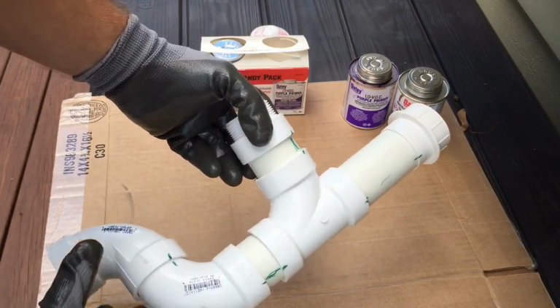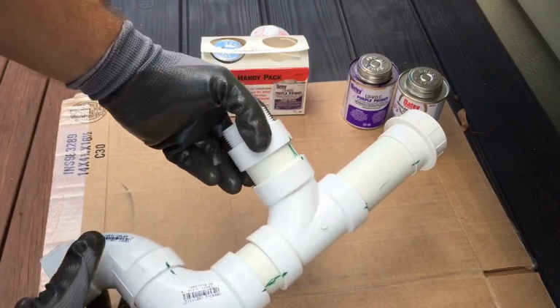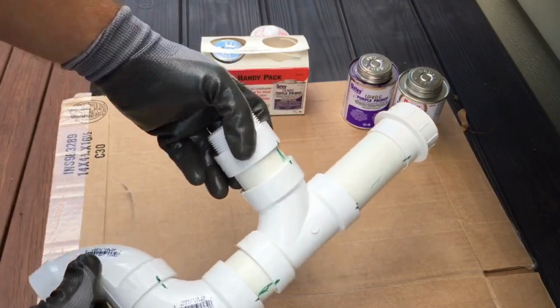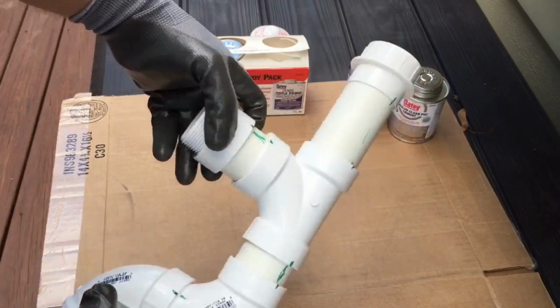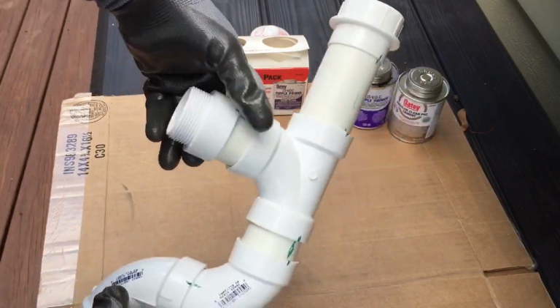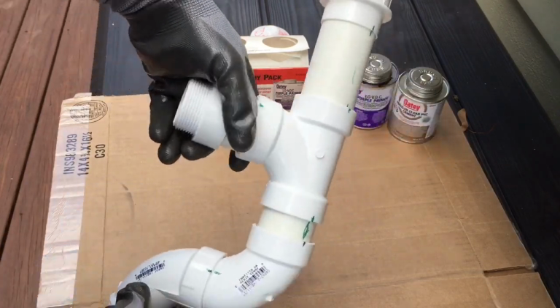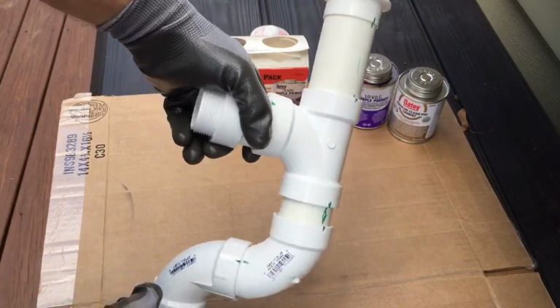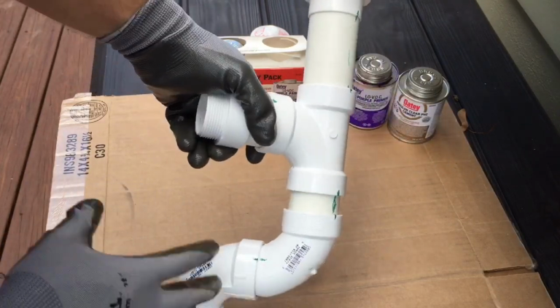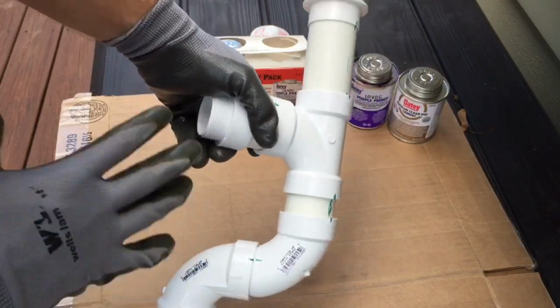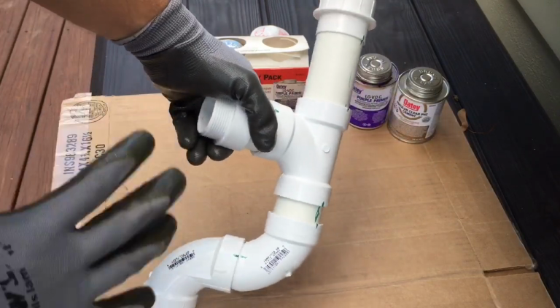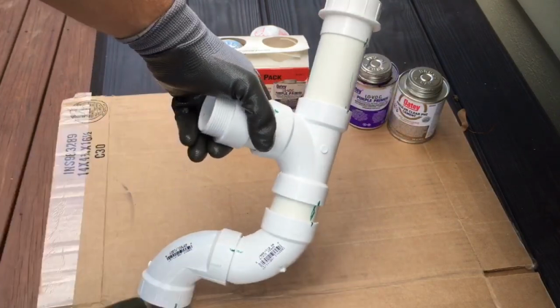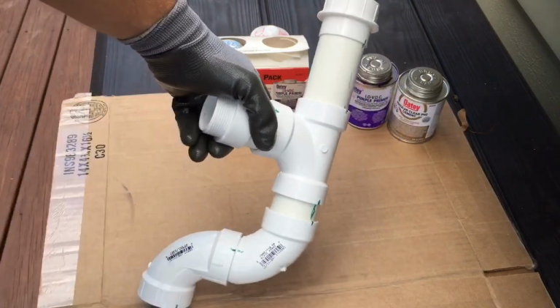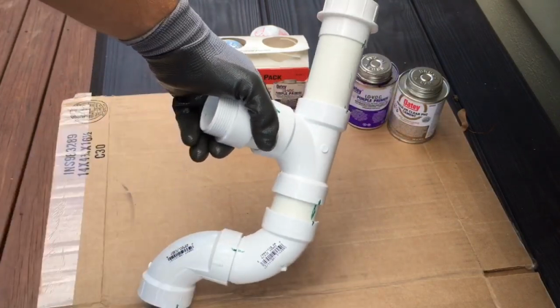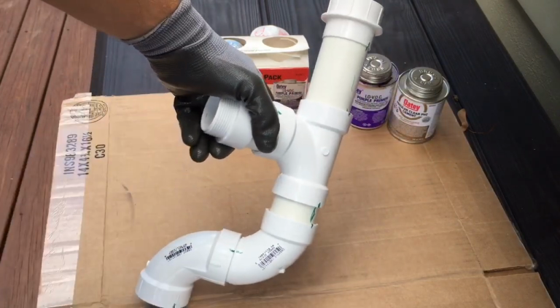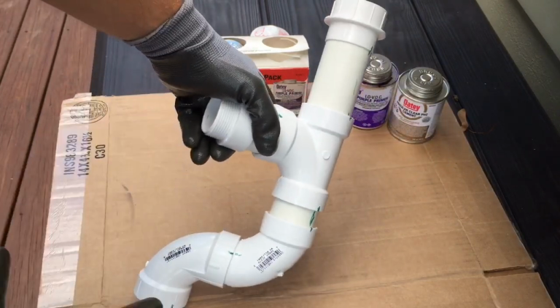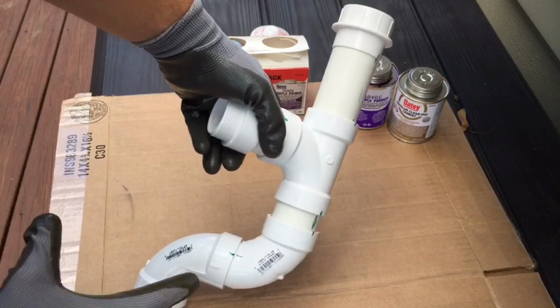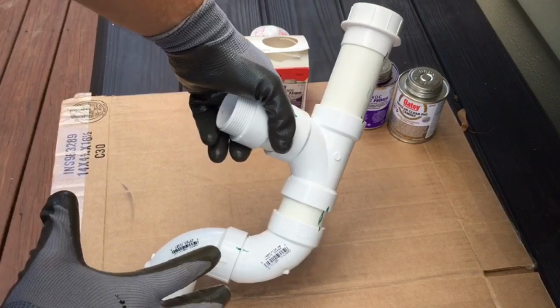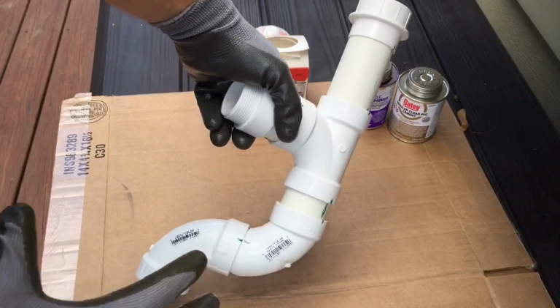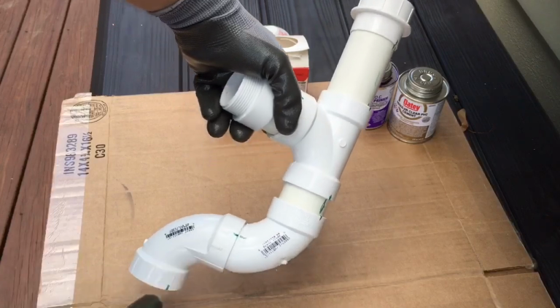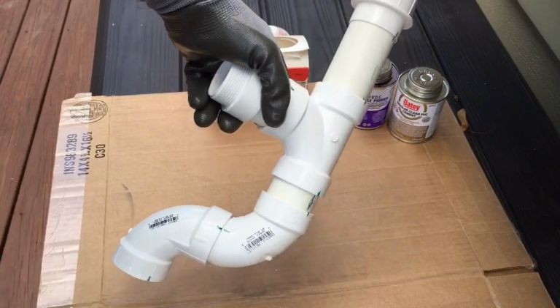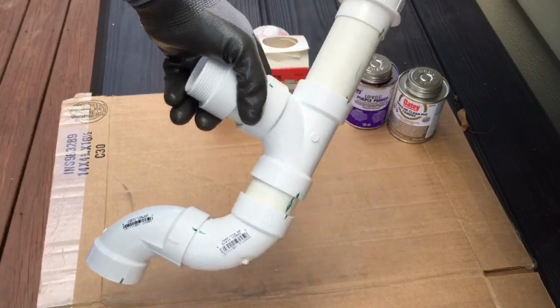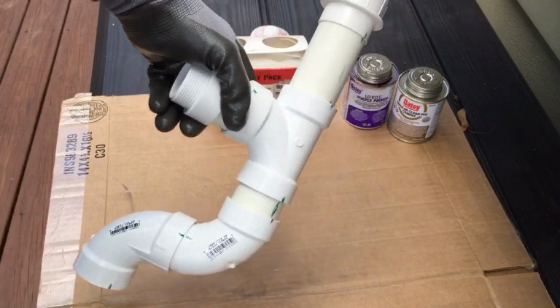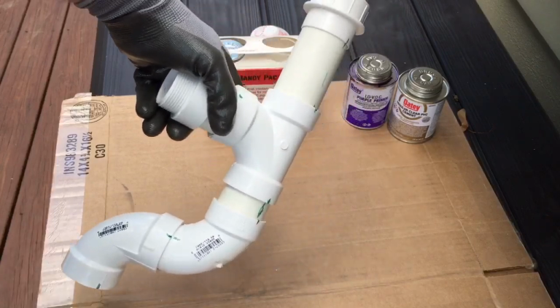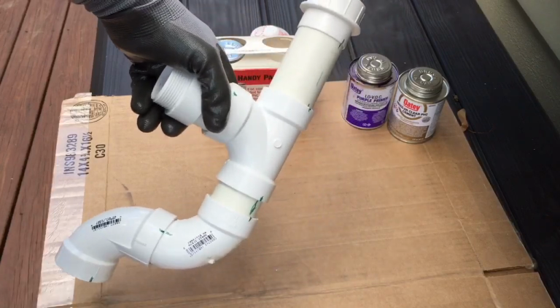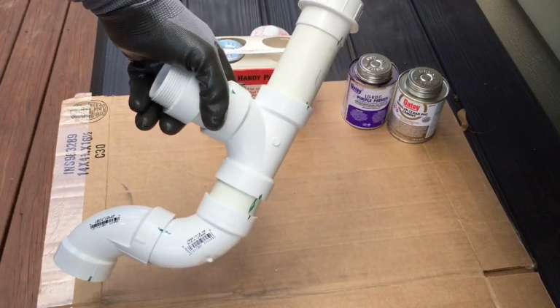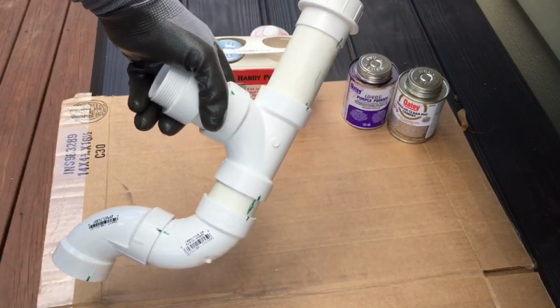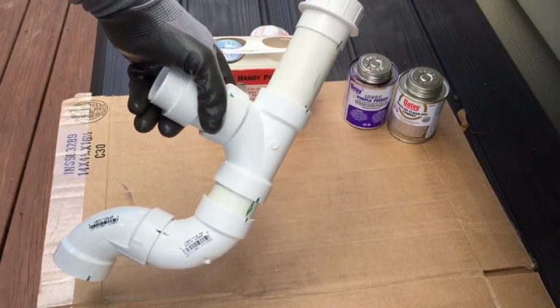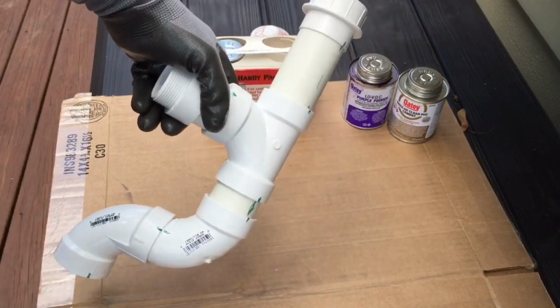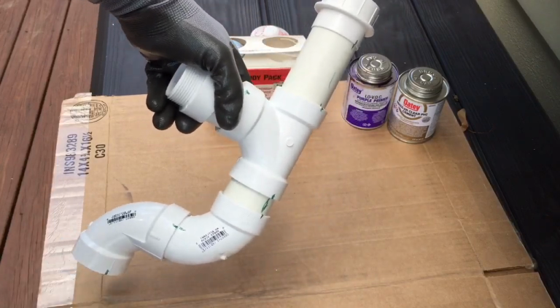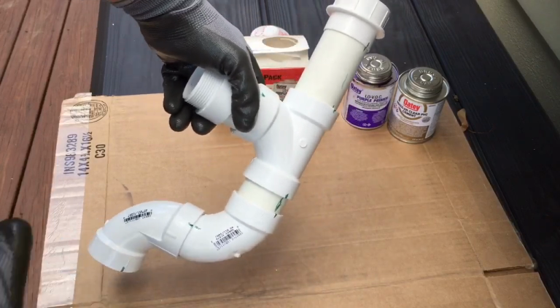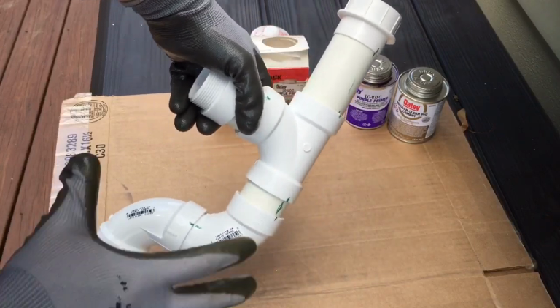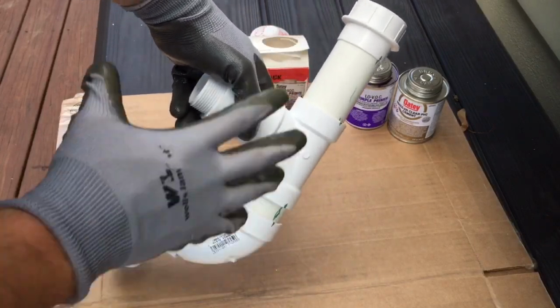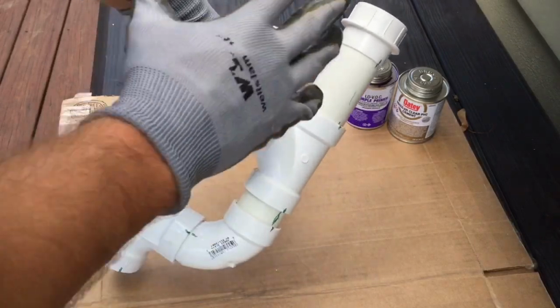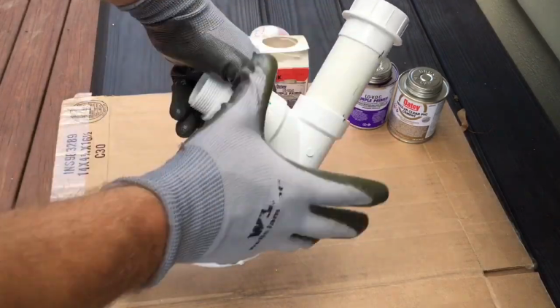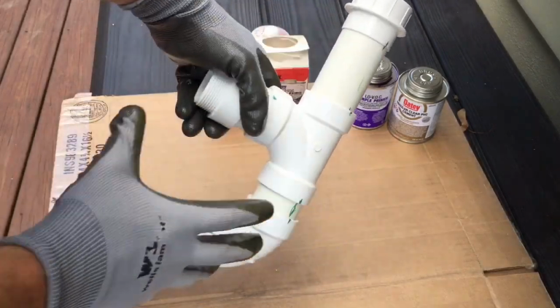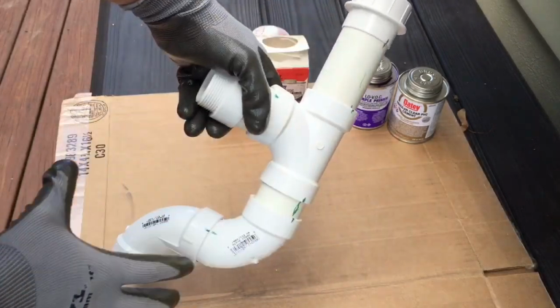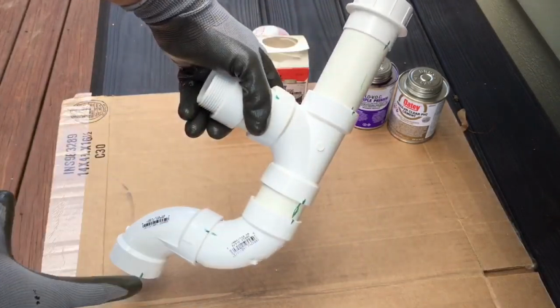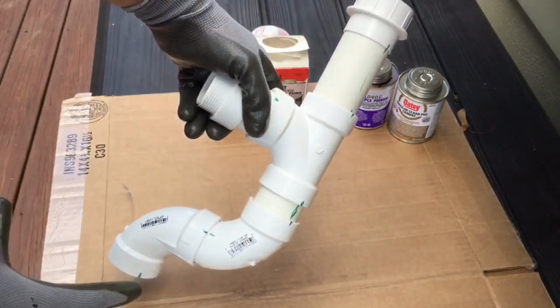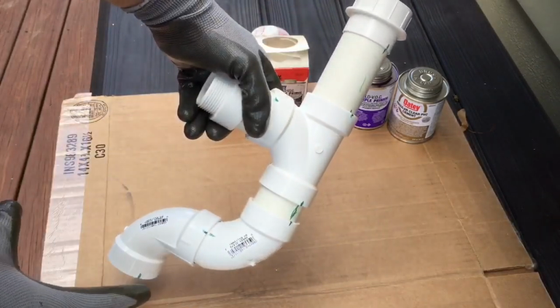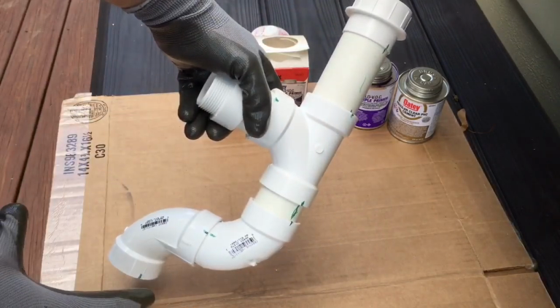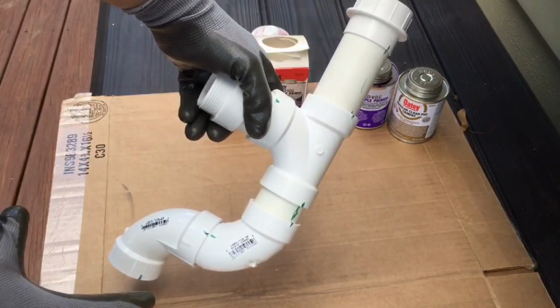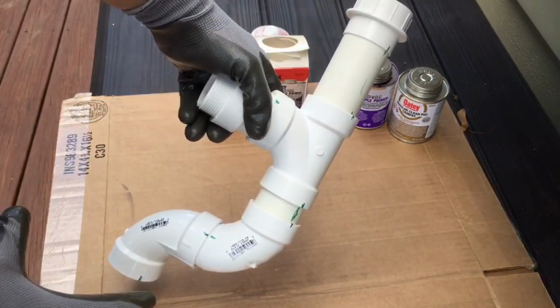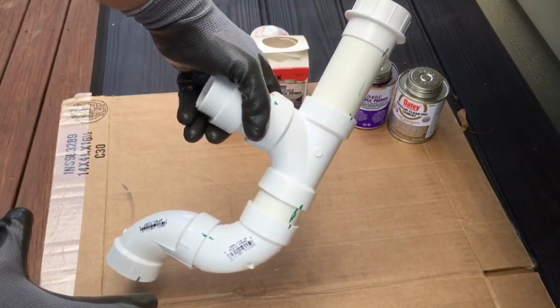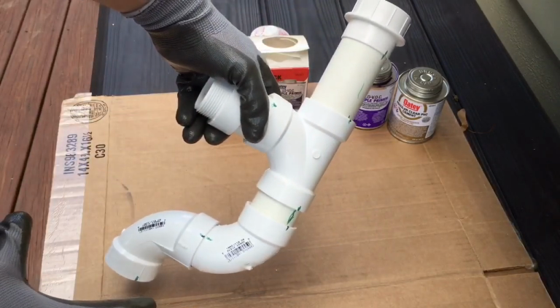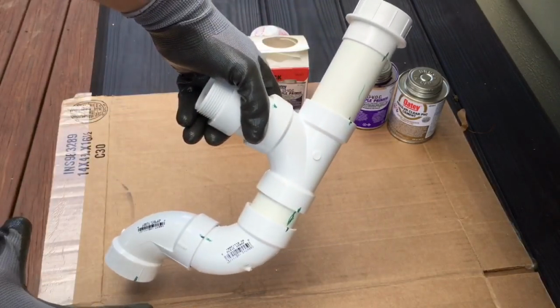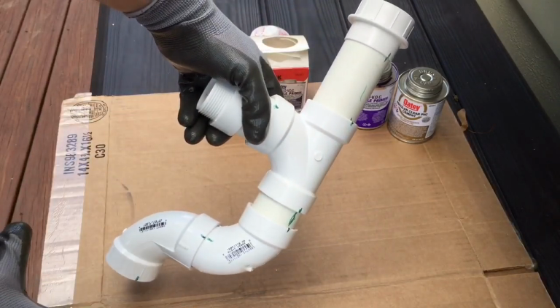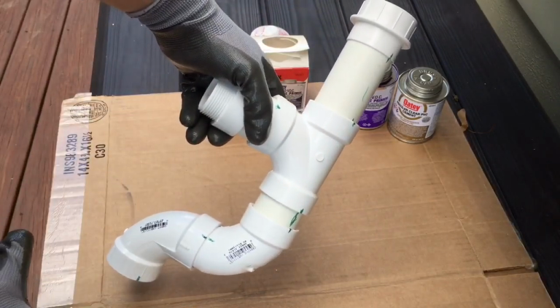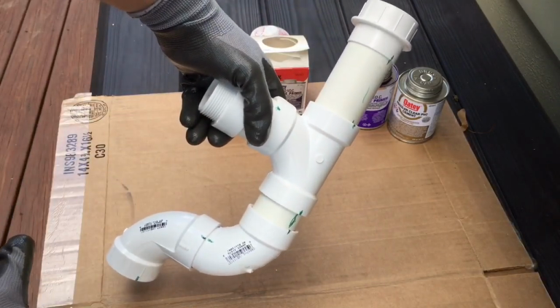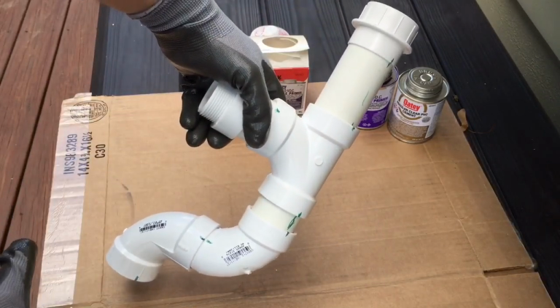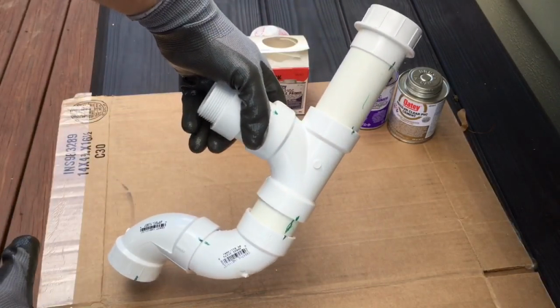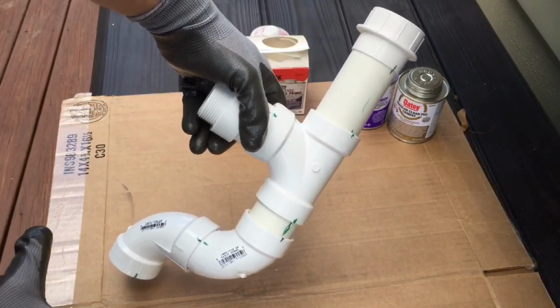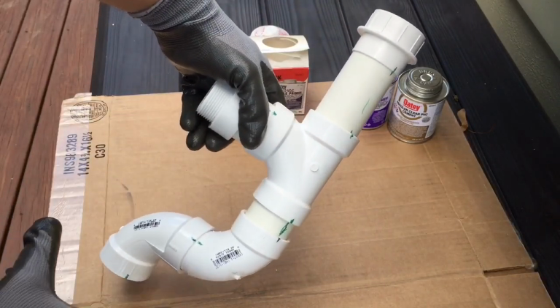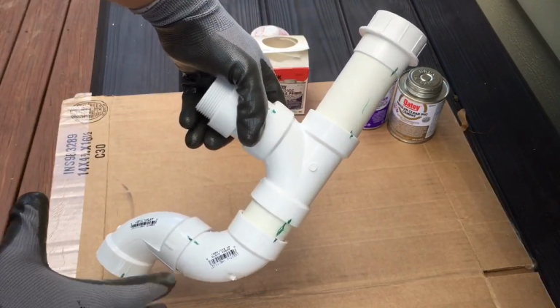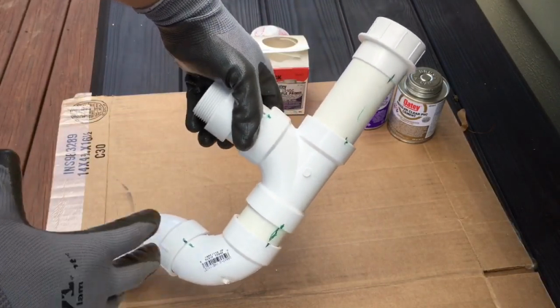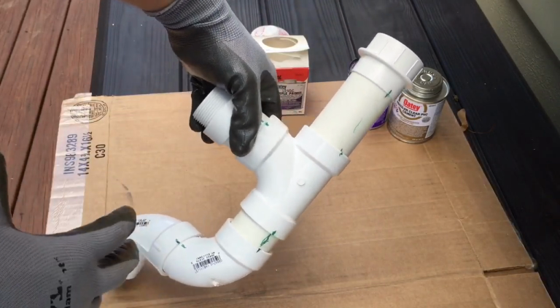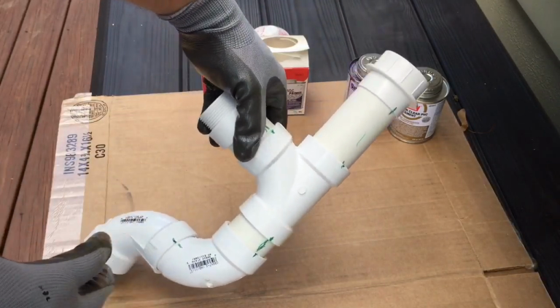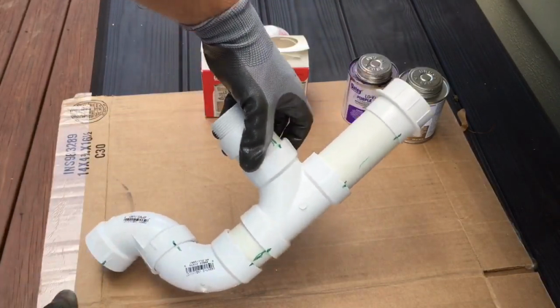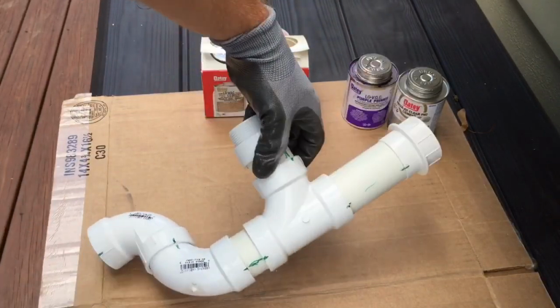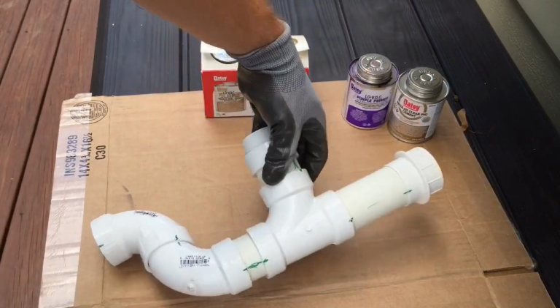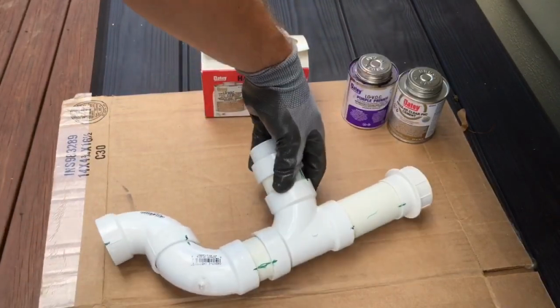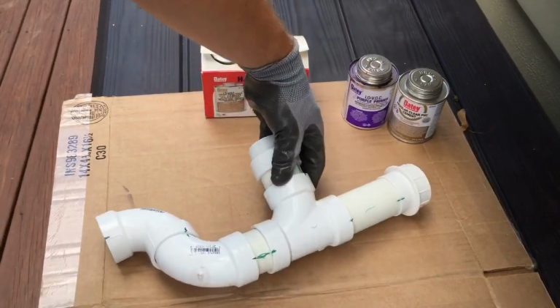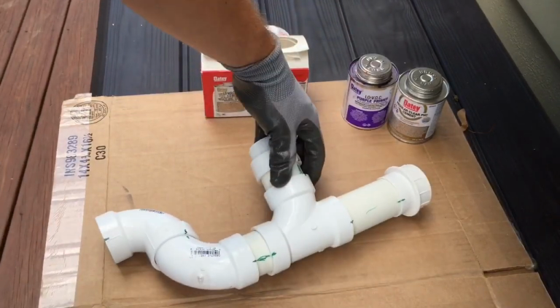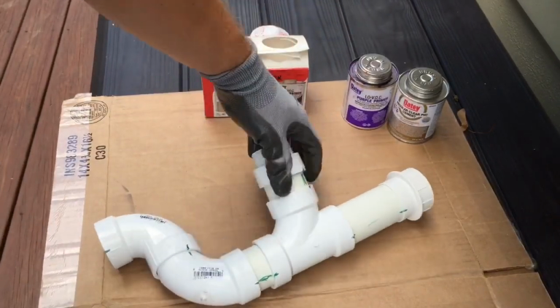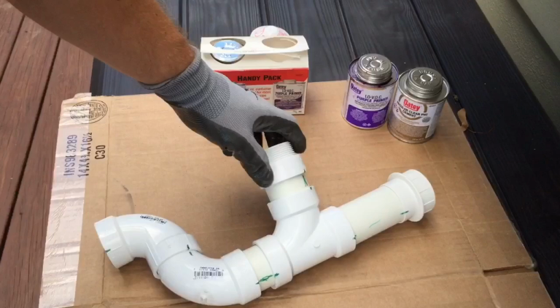This way, I just test-fit the entire thing, took the whole PVC pipe out, and now I'm just going to do it right here.